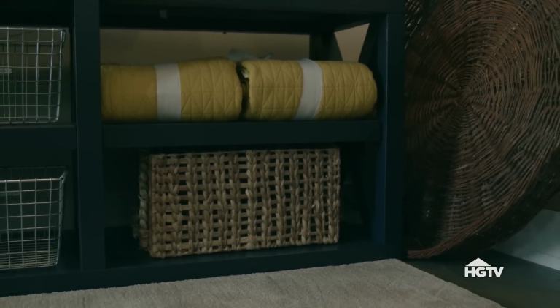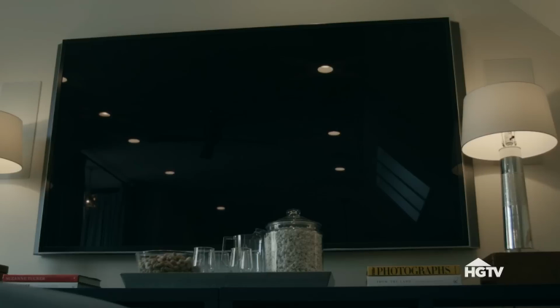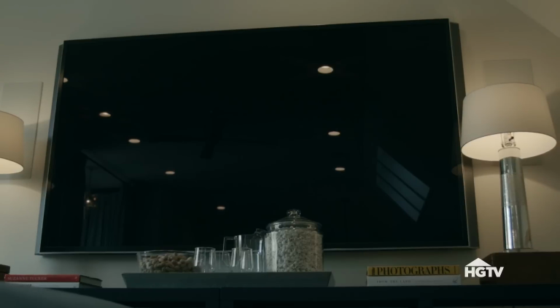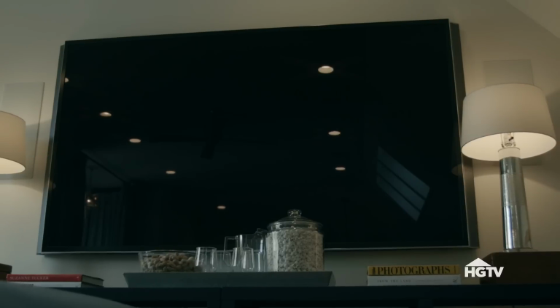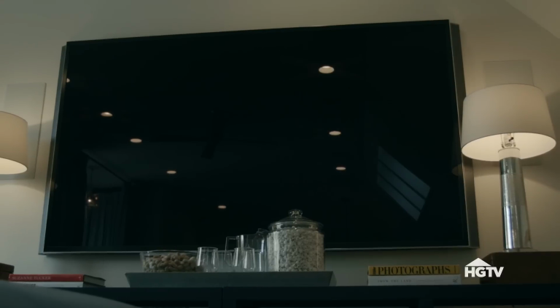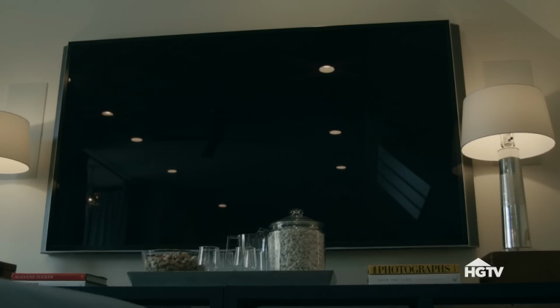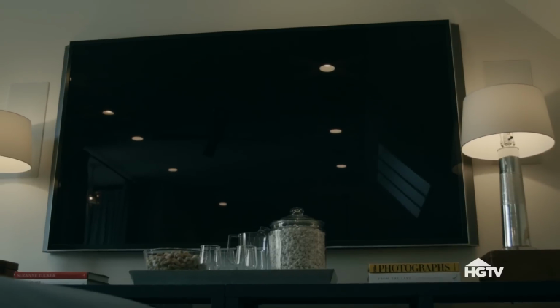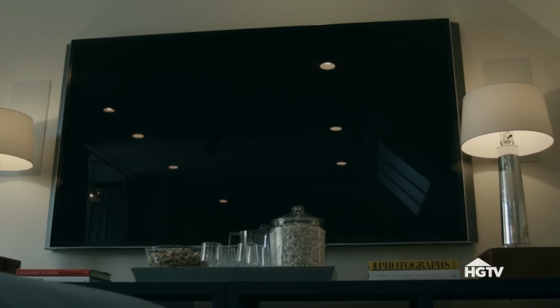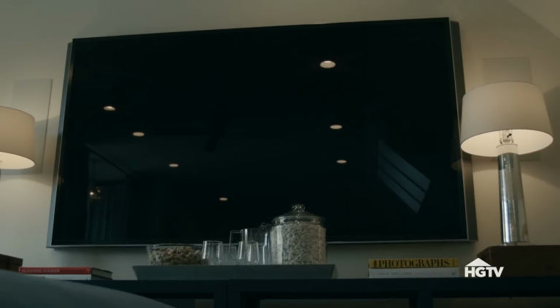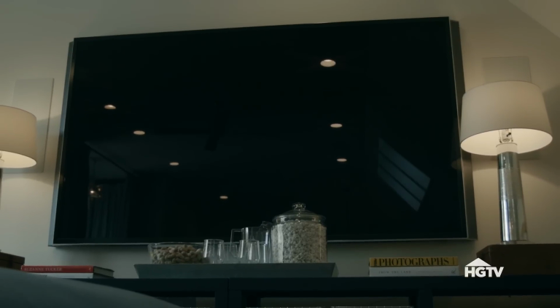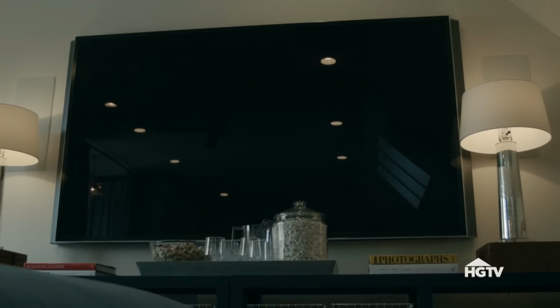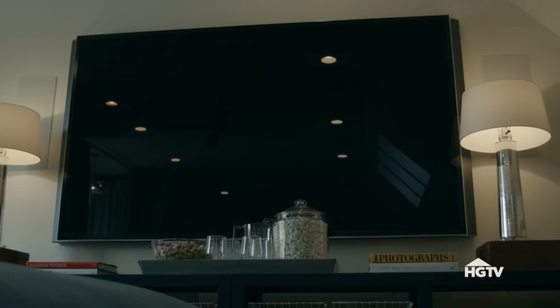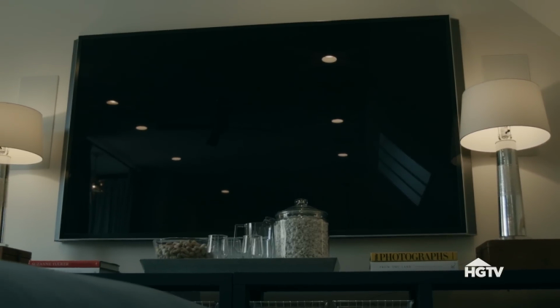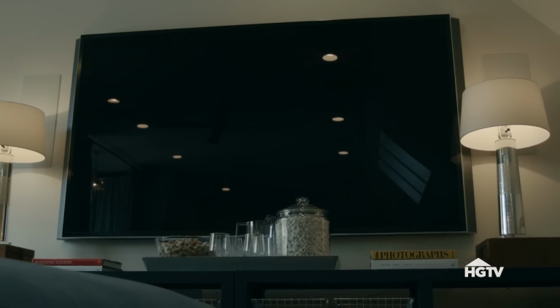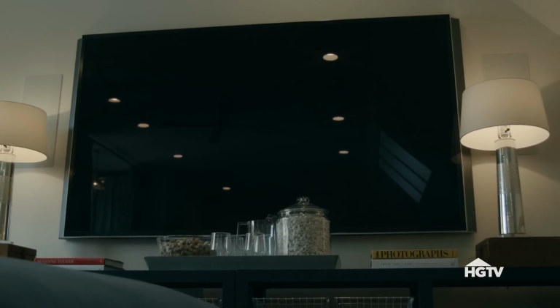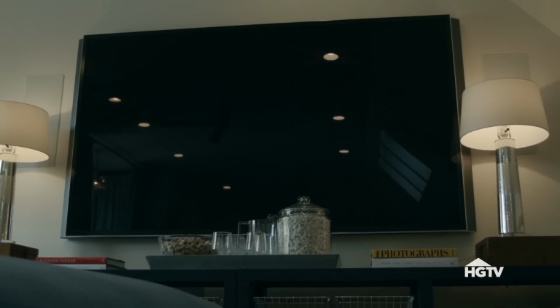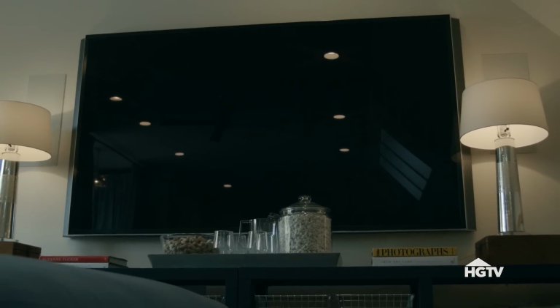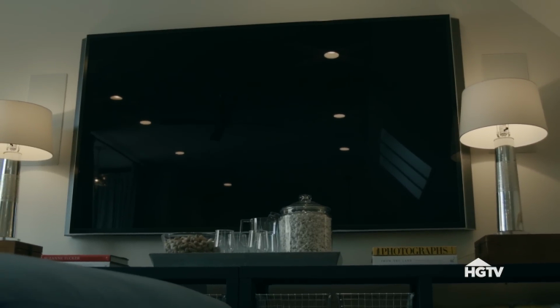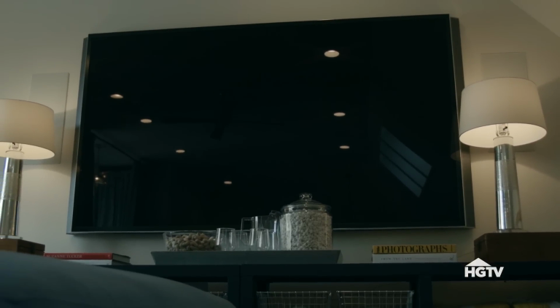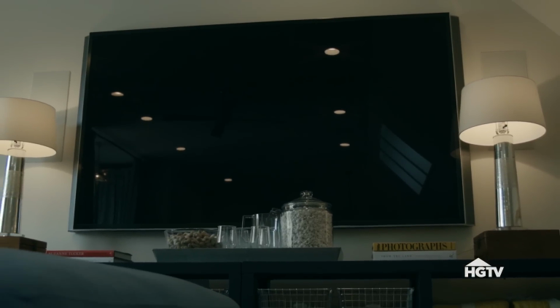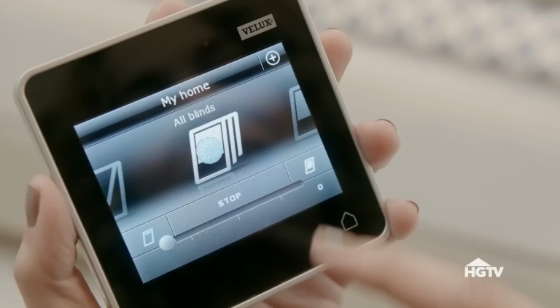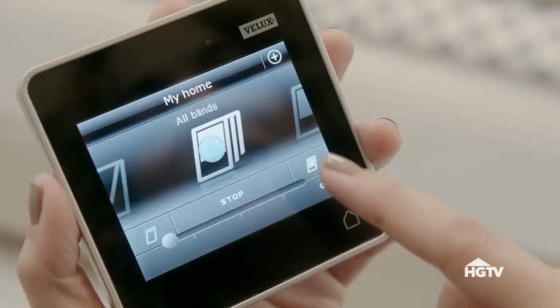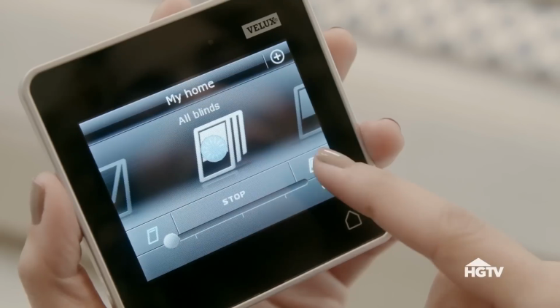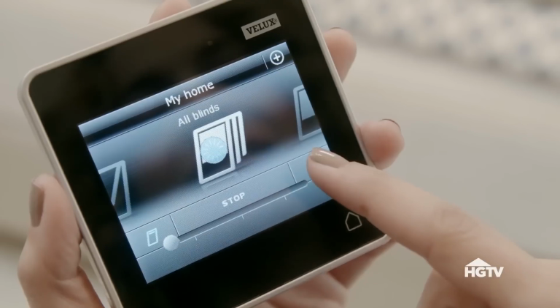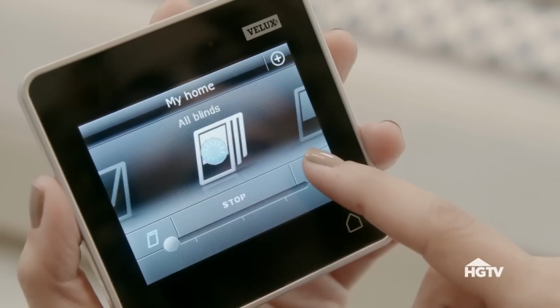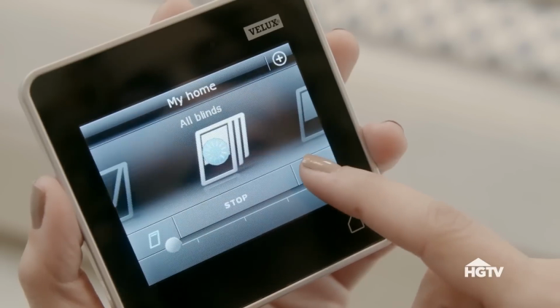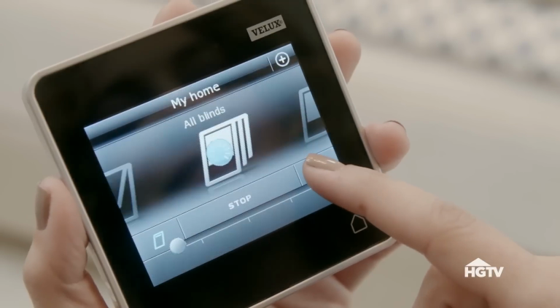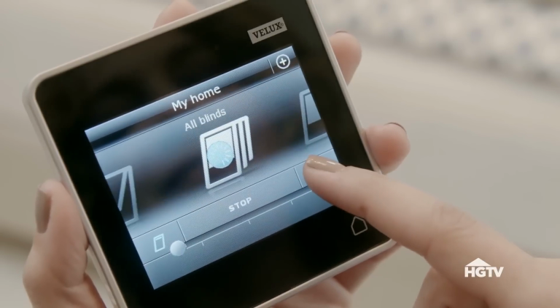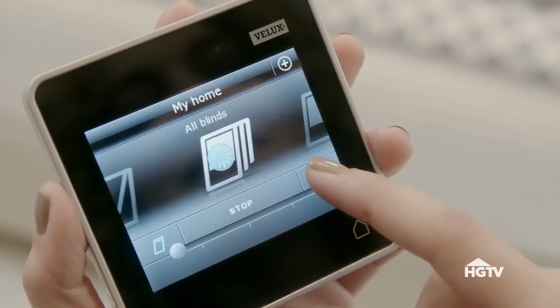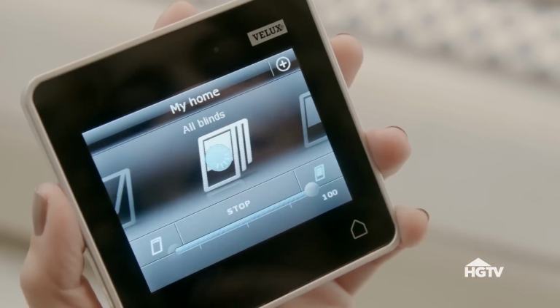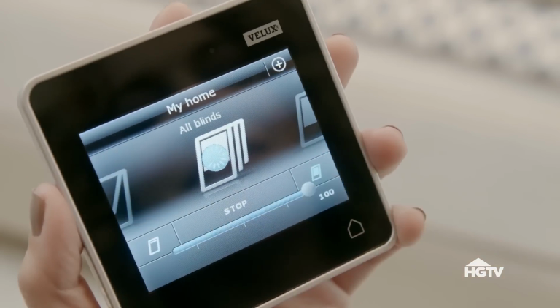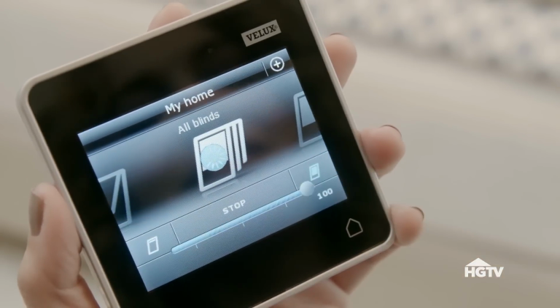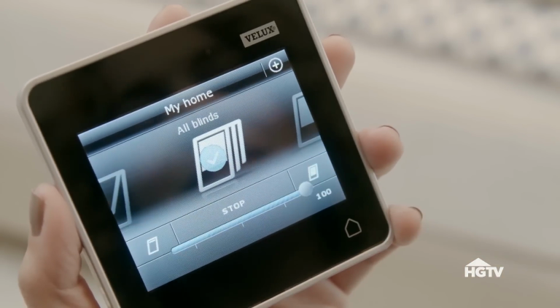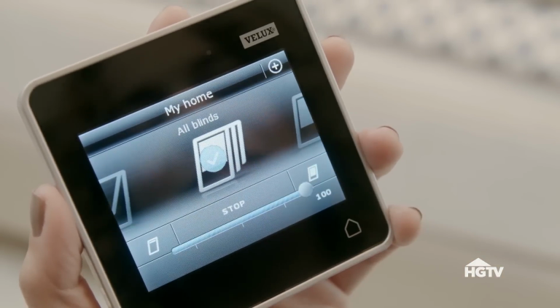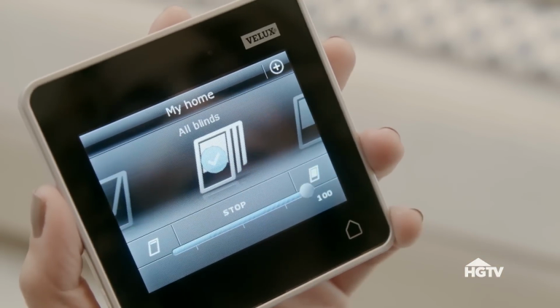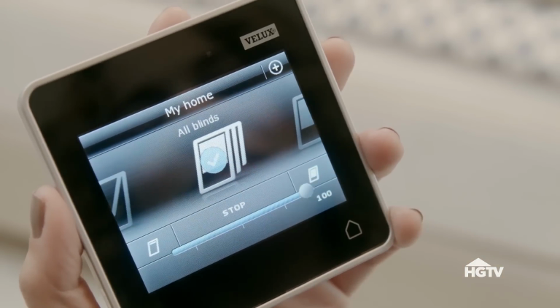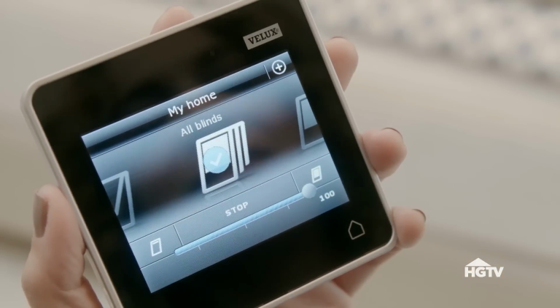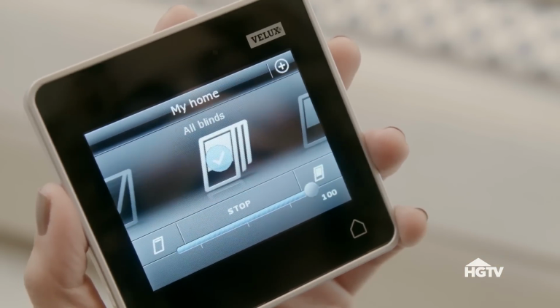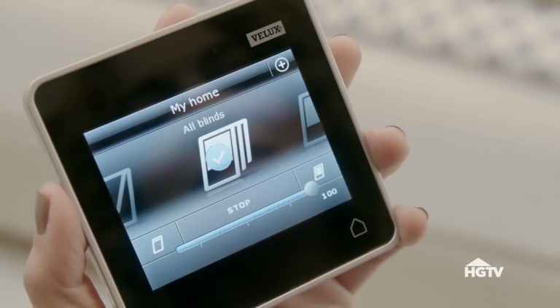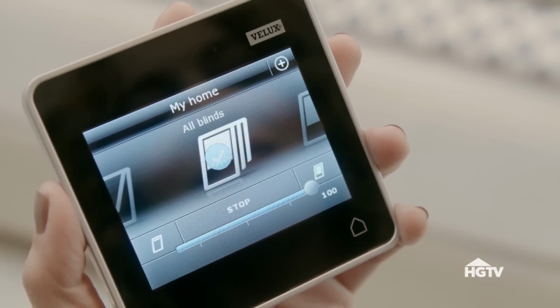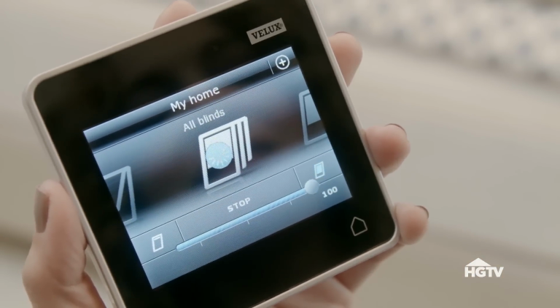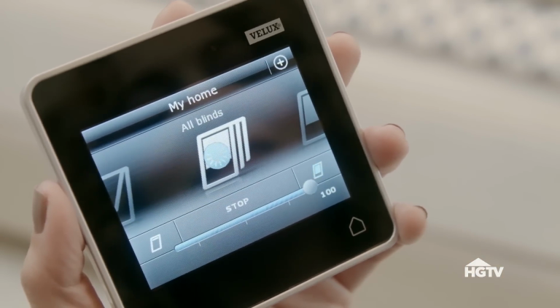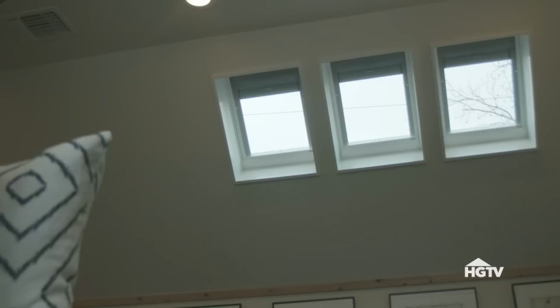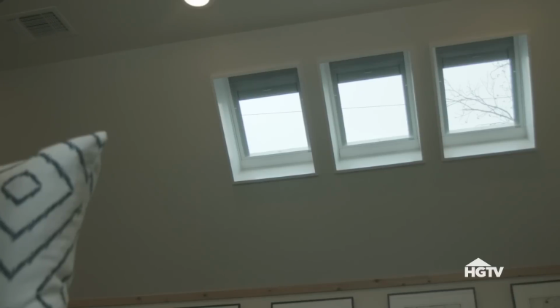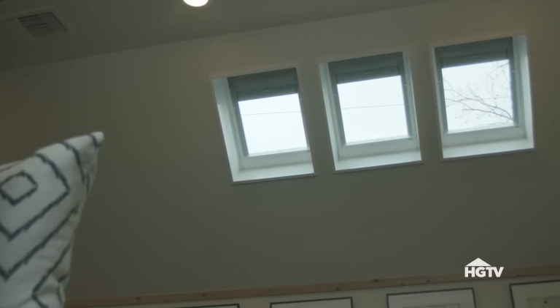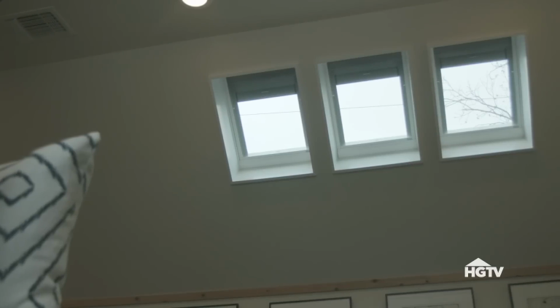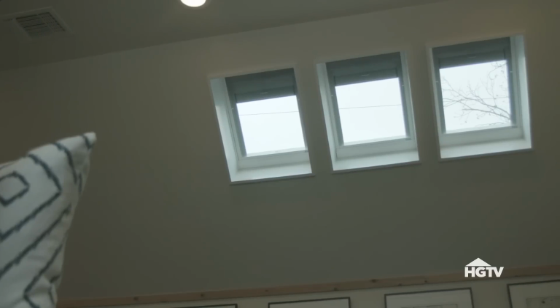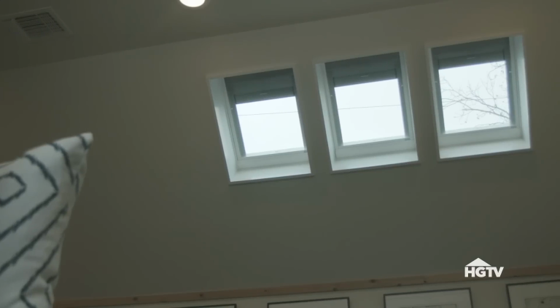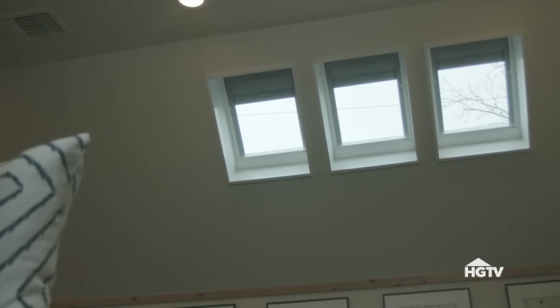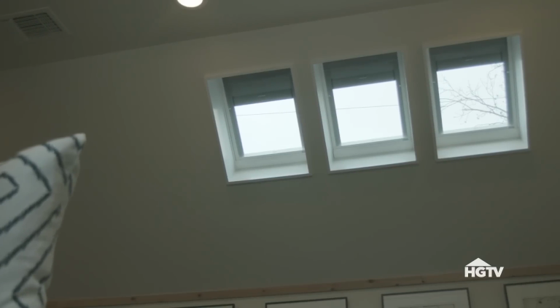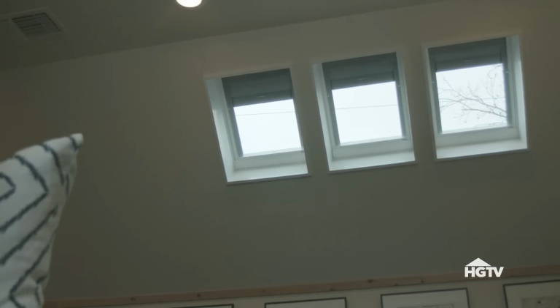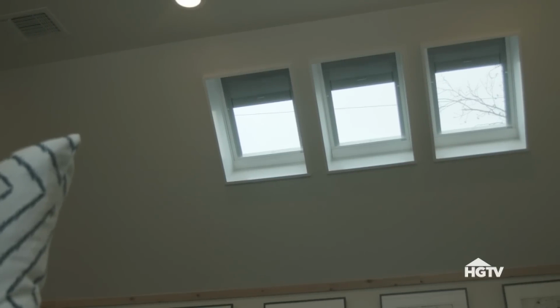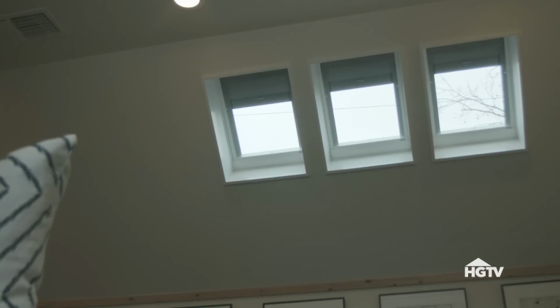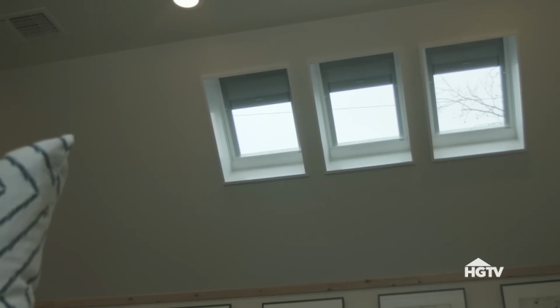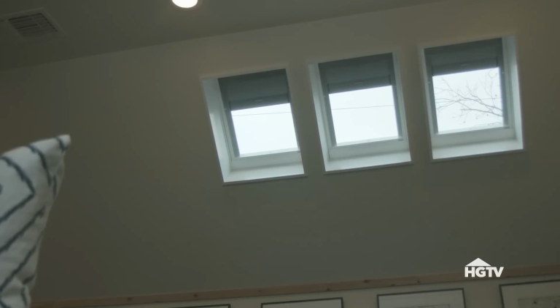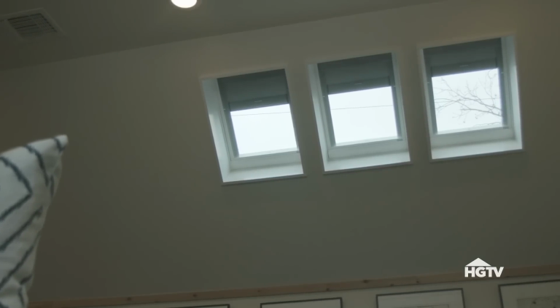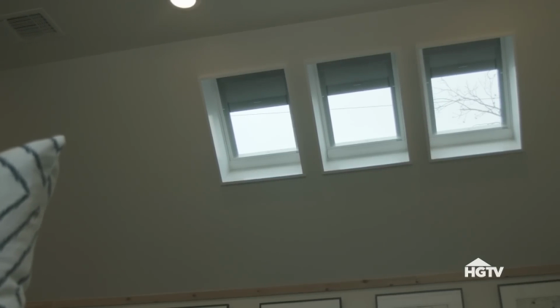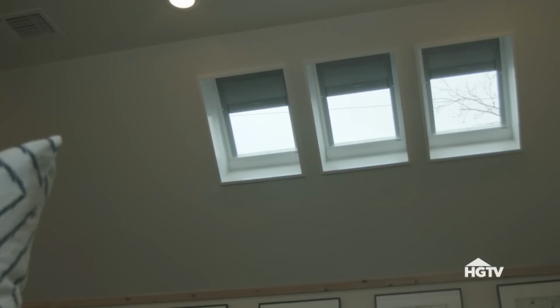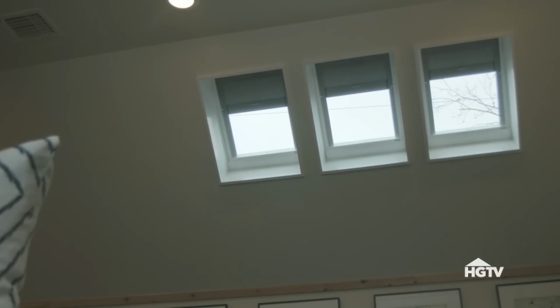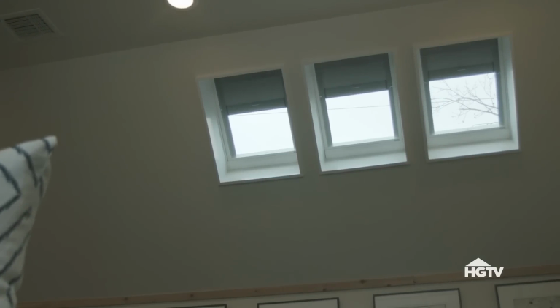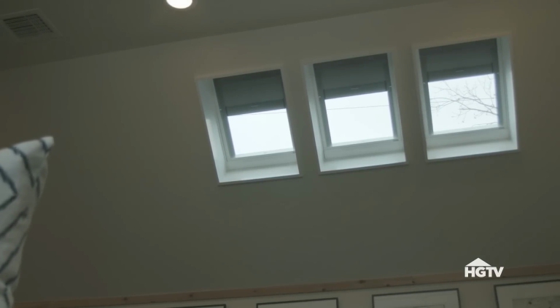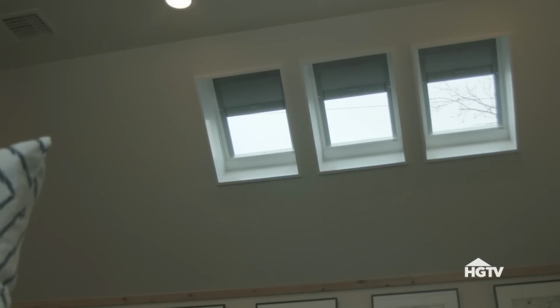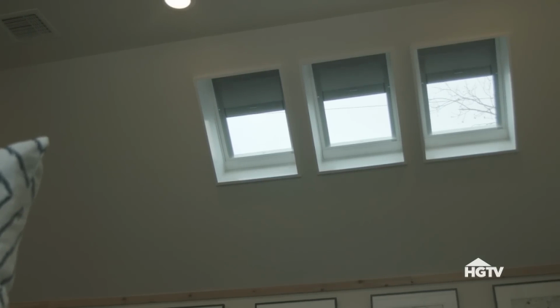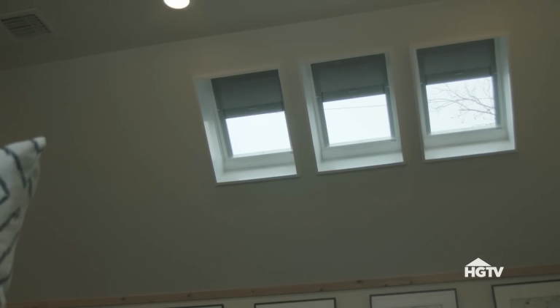And when it's time to watch TV, lower the shades and use the tablet to black out the skylights, and you're ready to go.